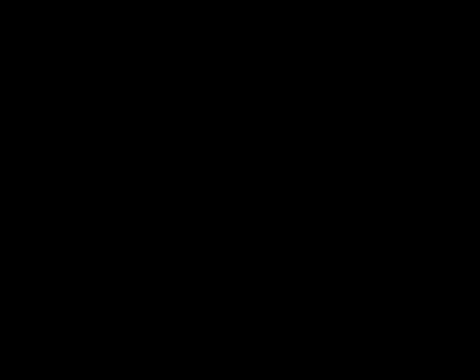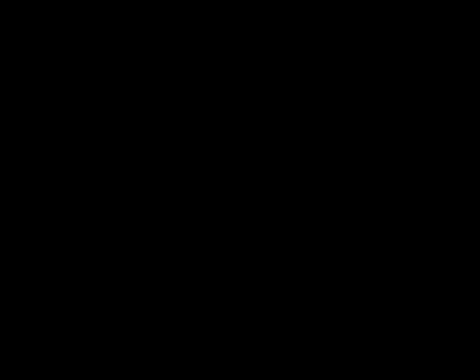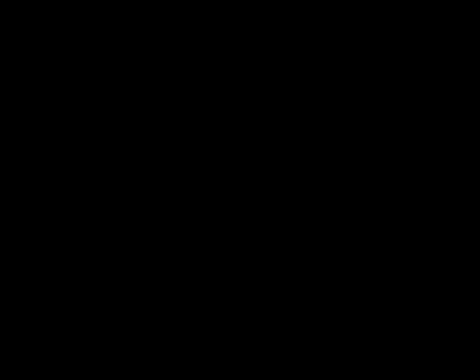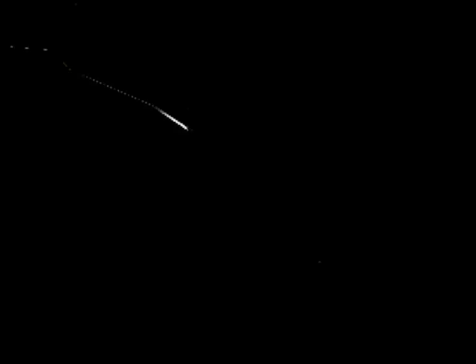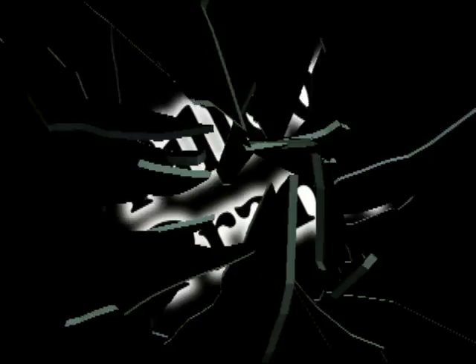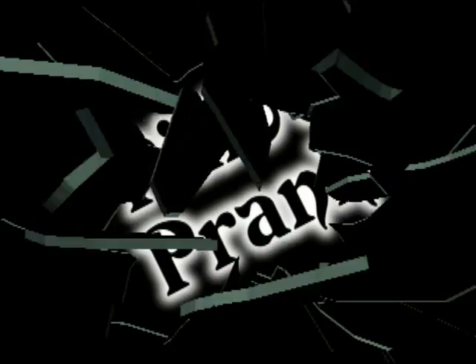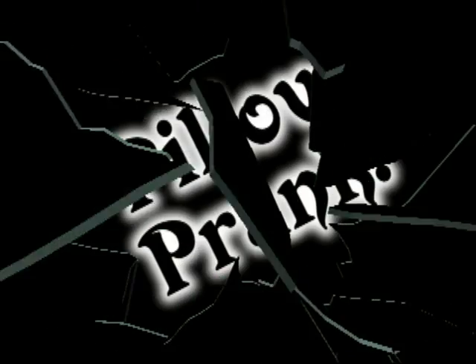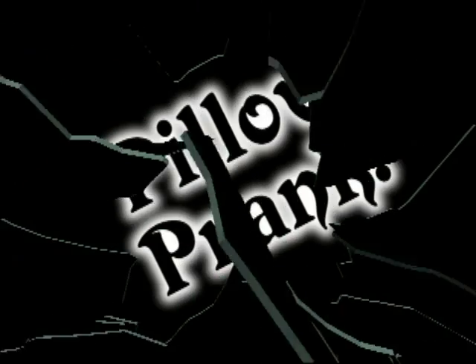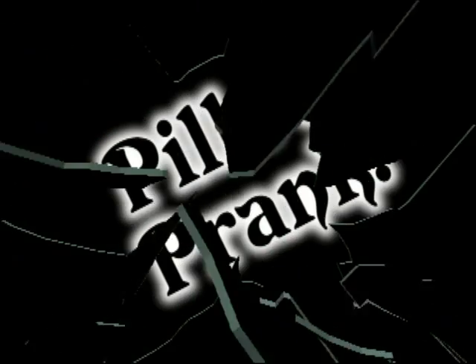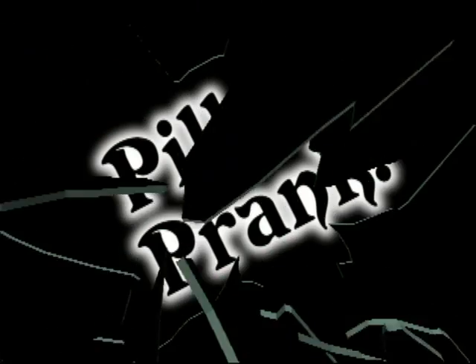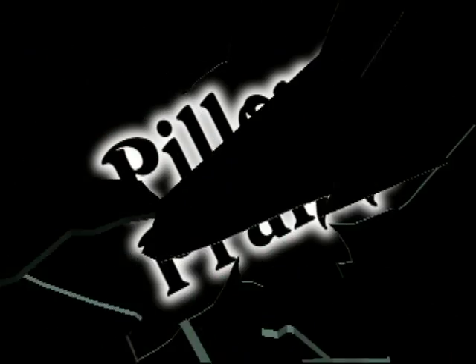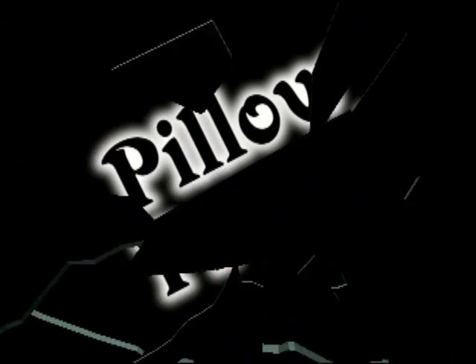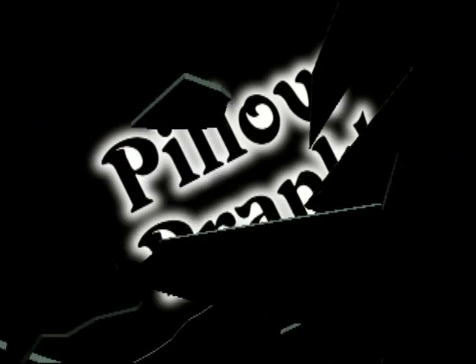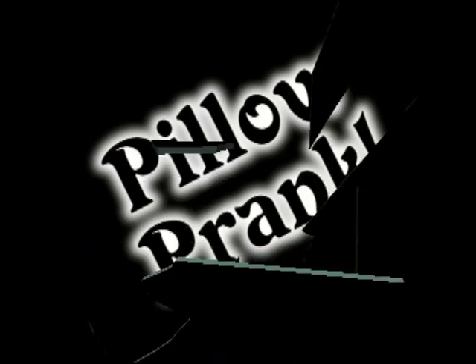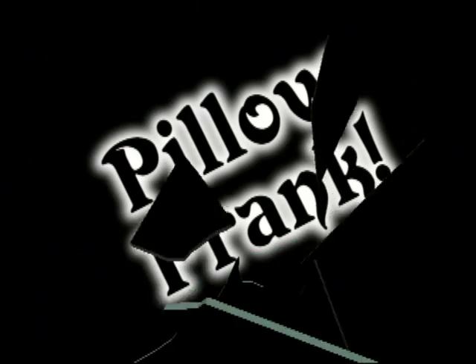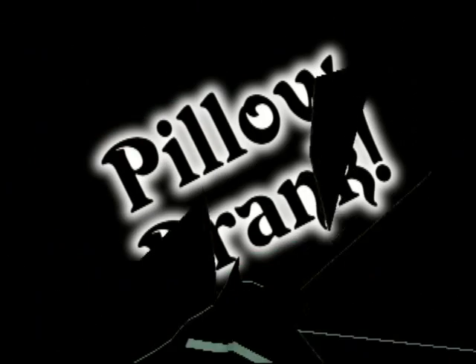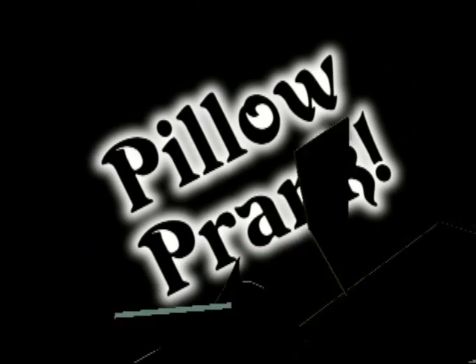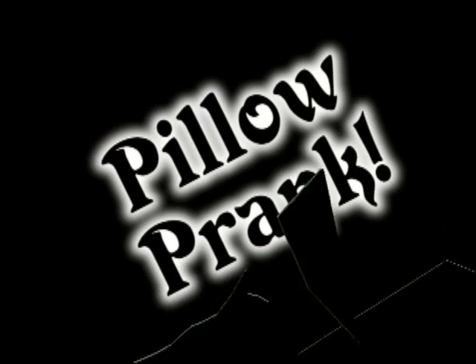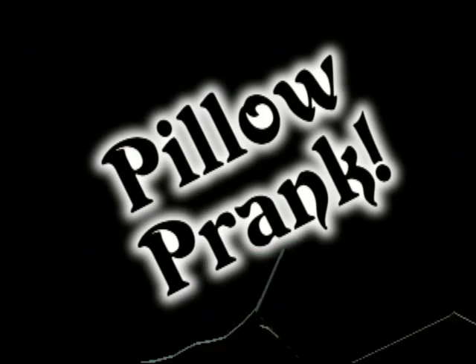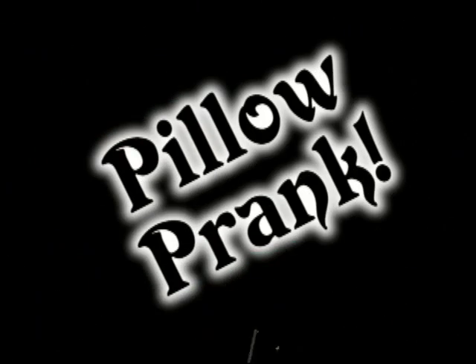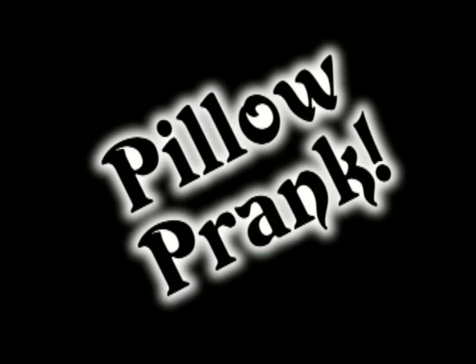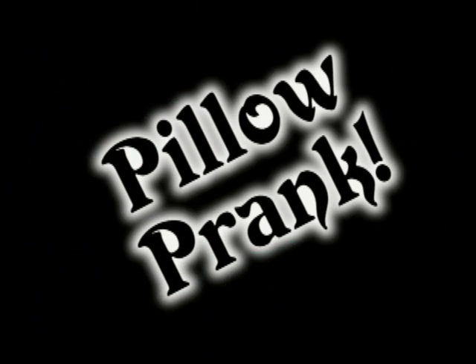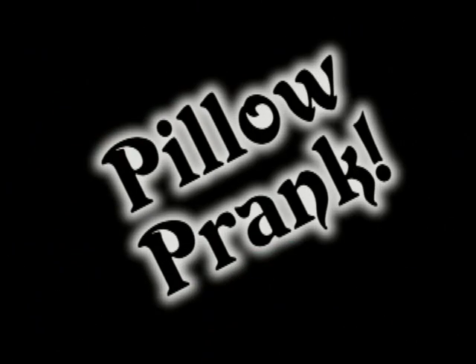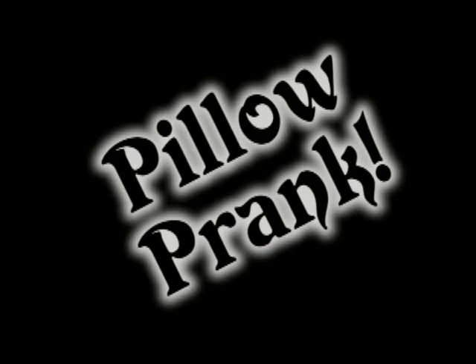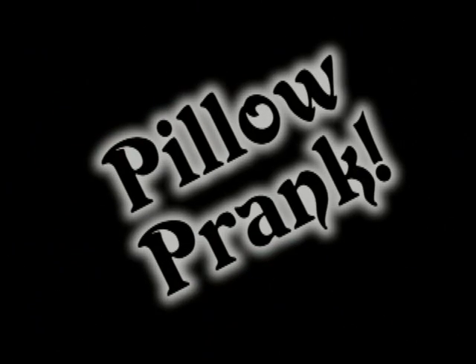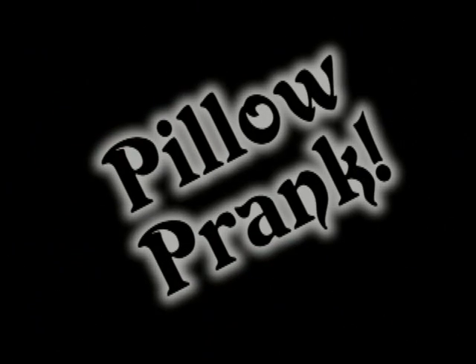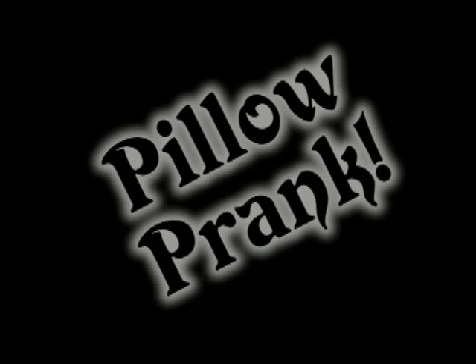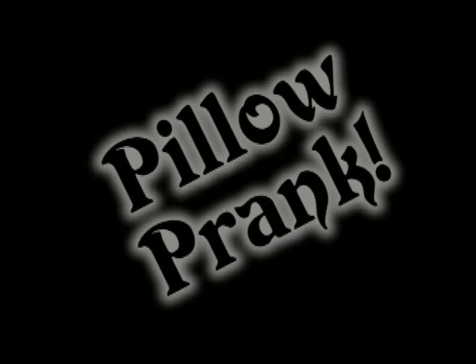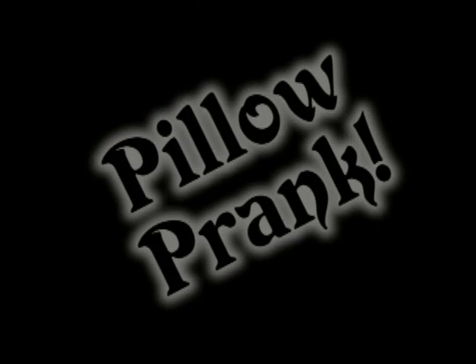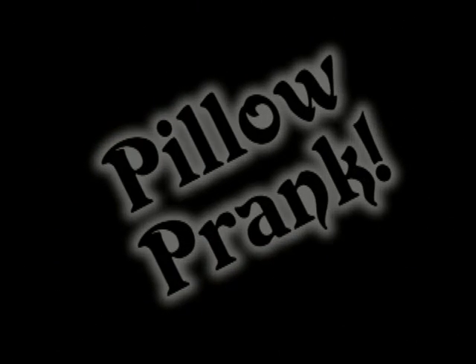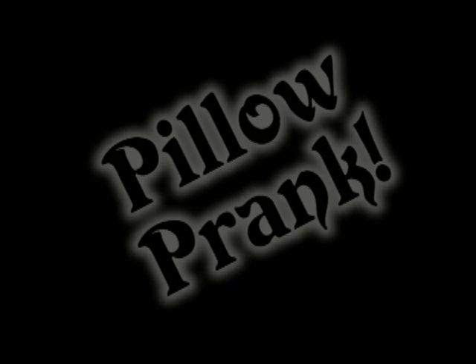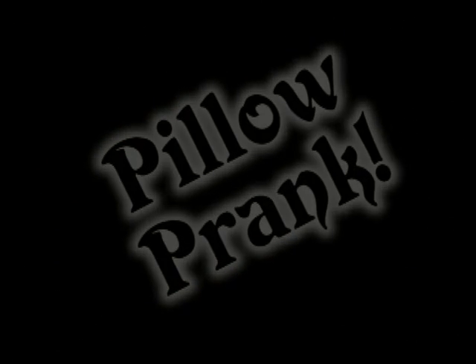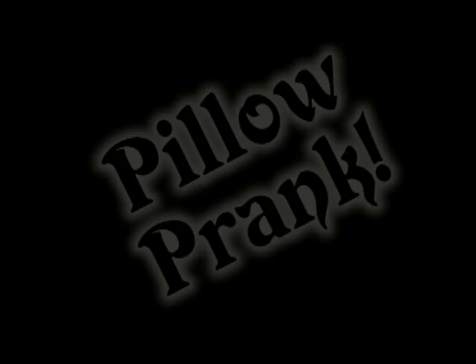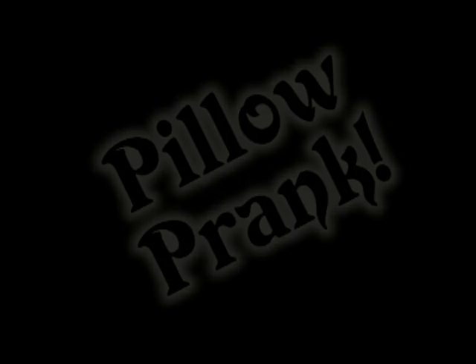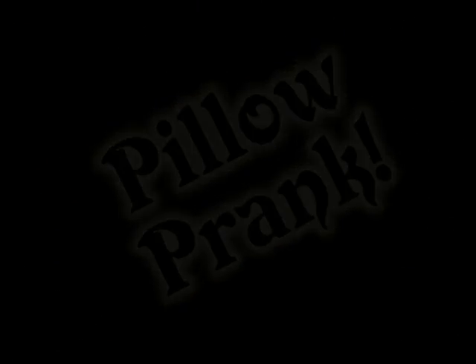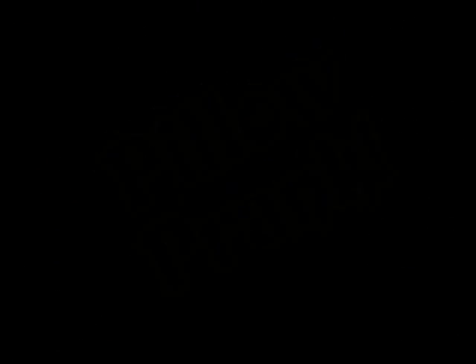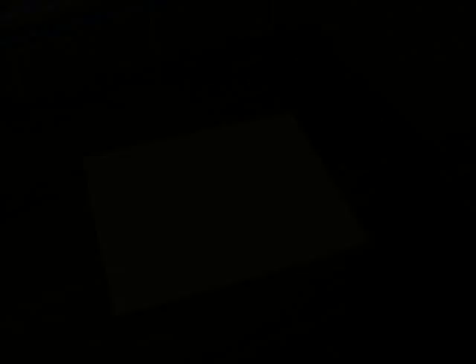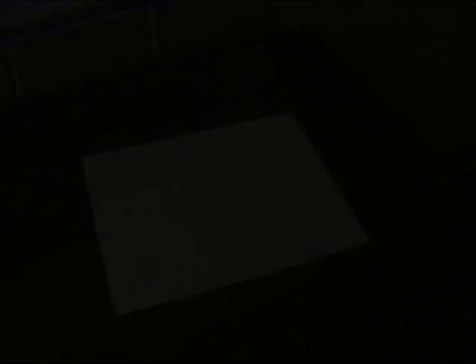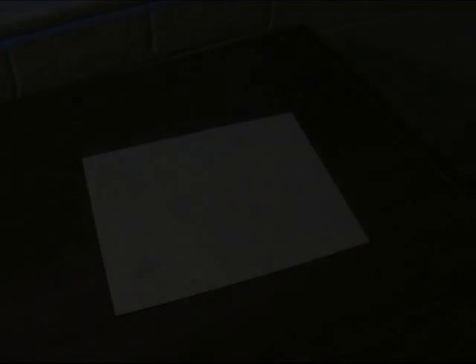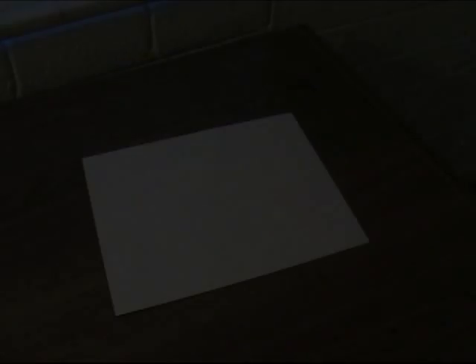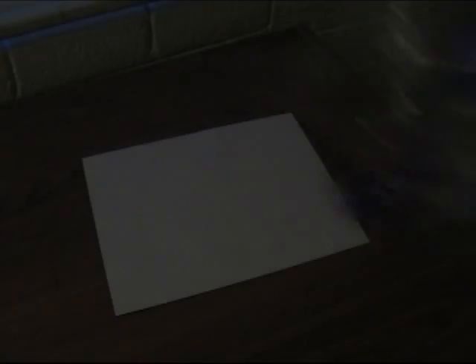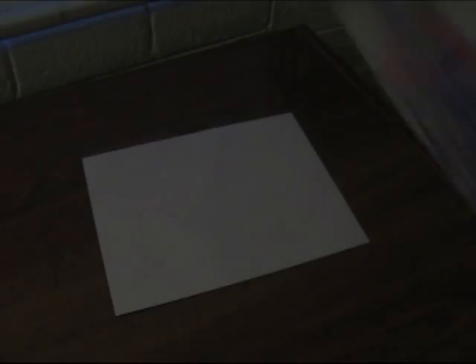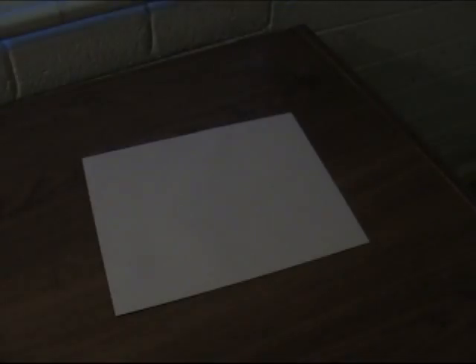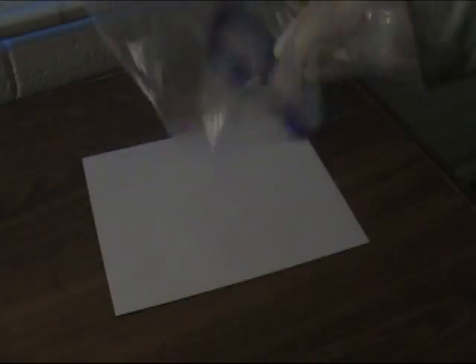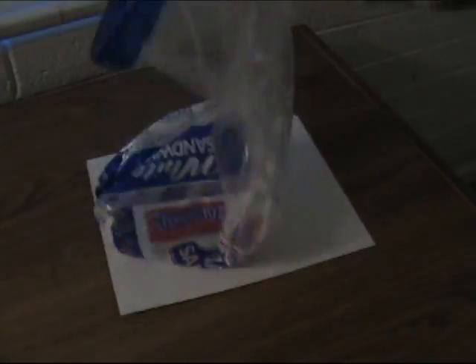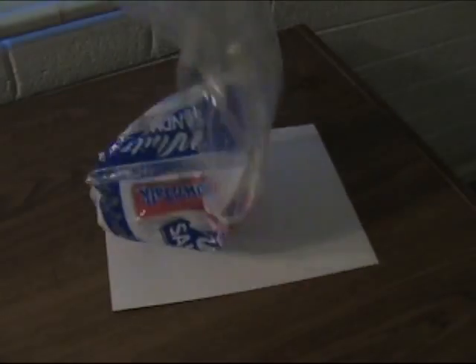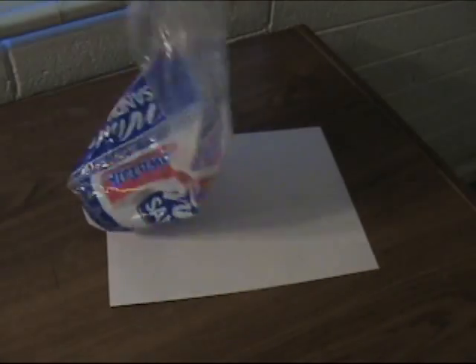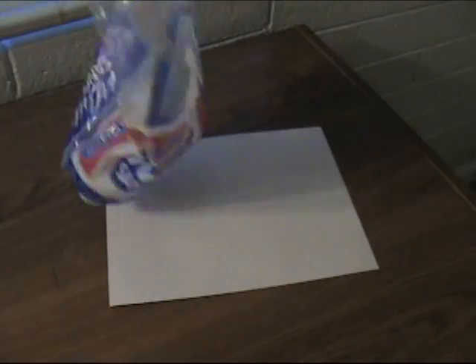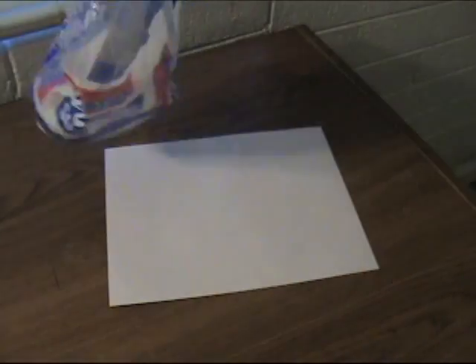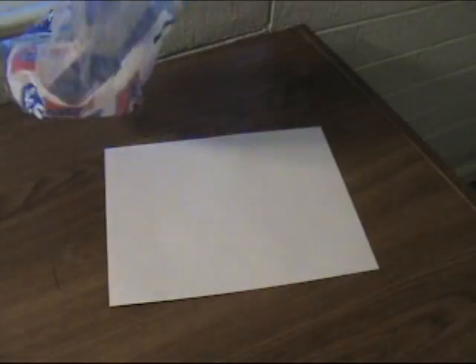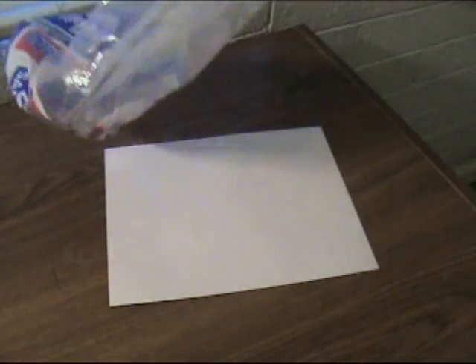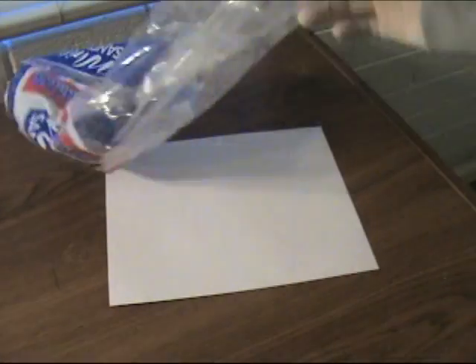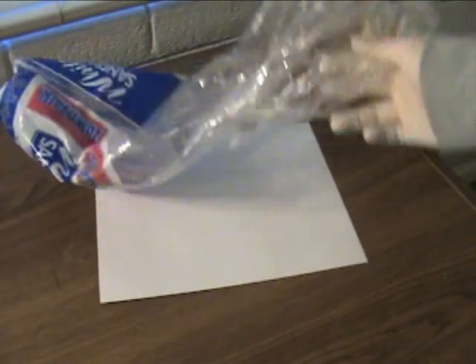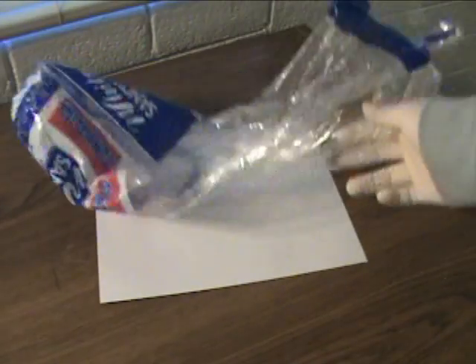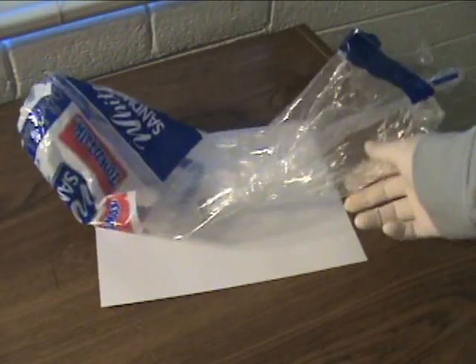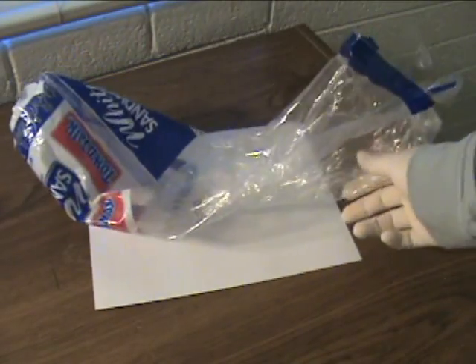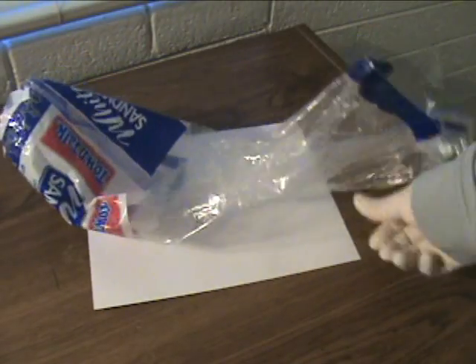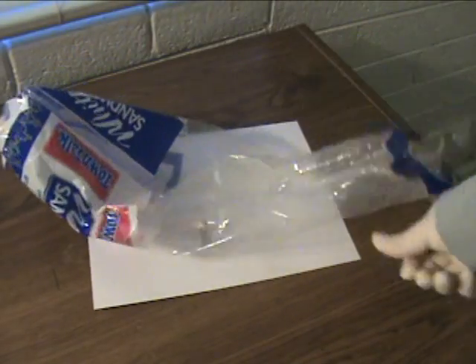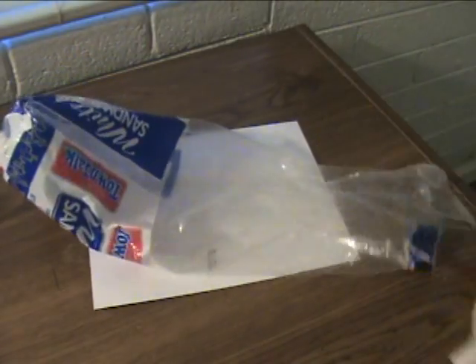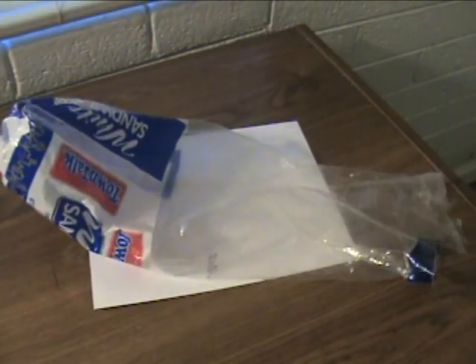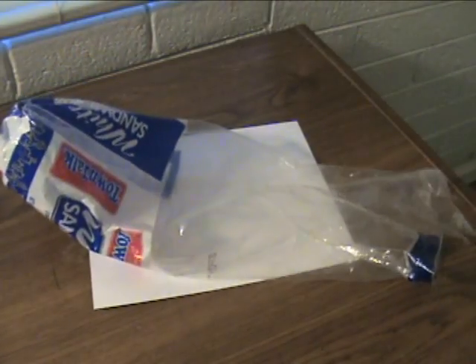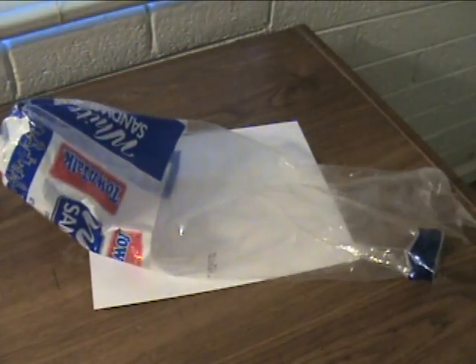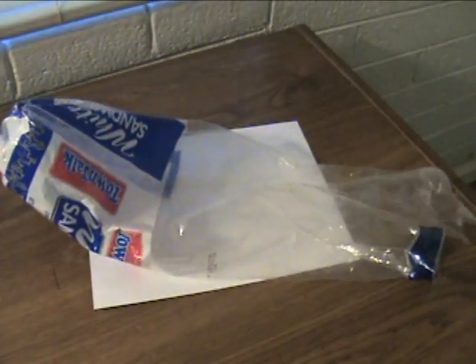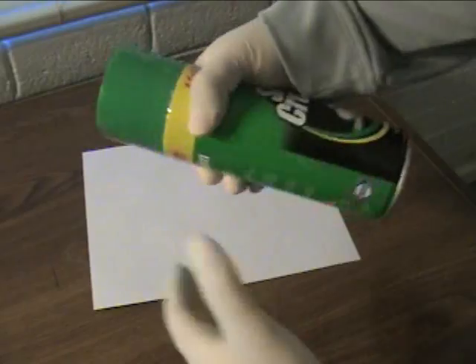Here's another household prank that is sure to make a big mess. You'll need a sandwich bag and a can of shaving cream.